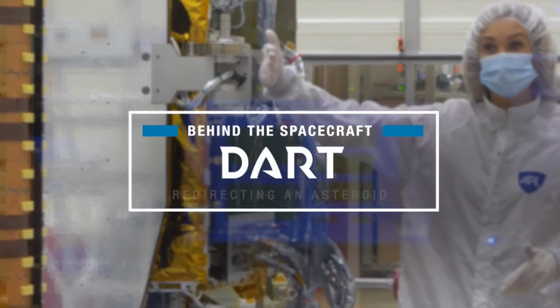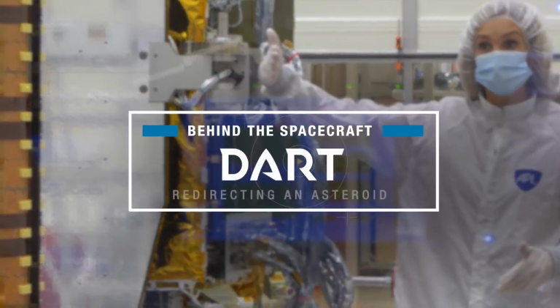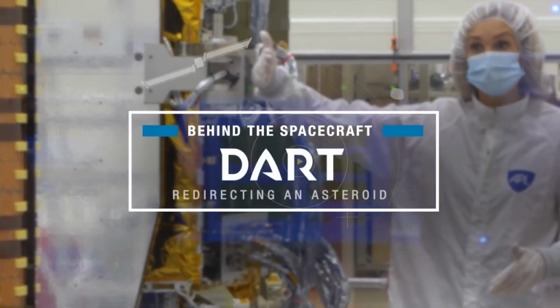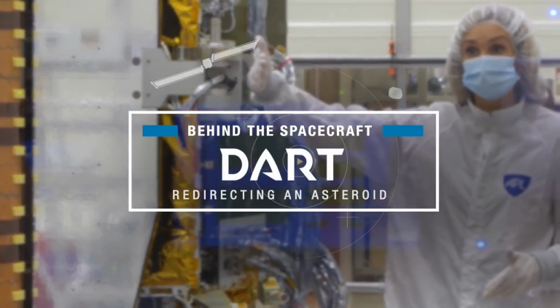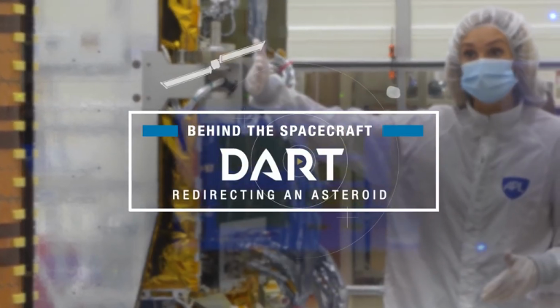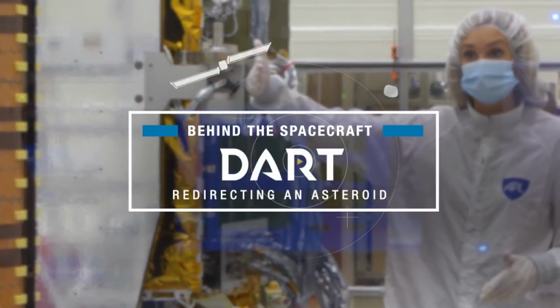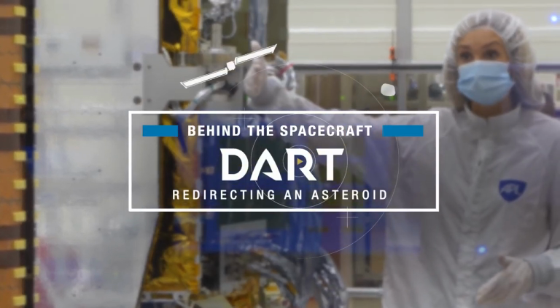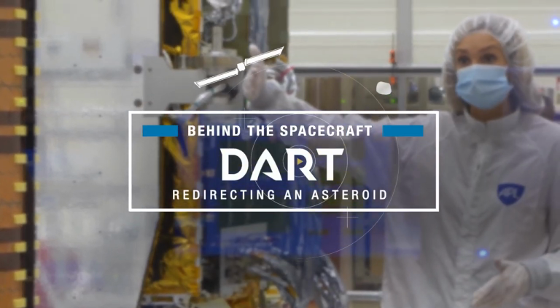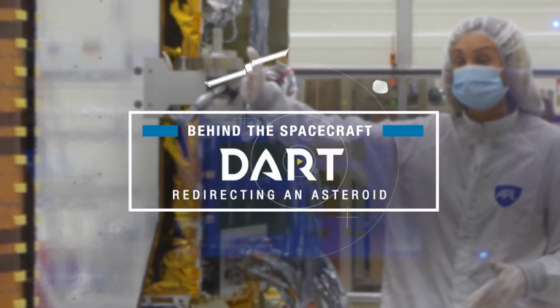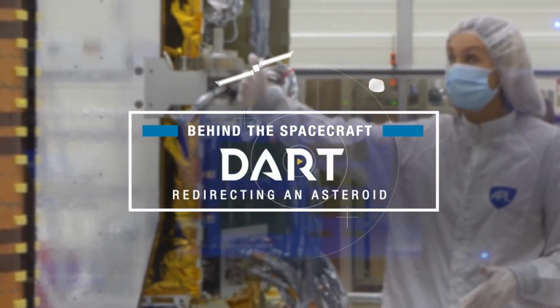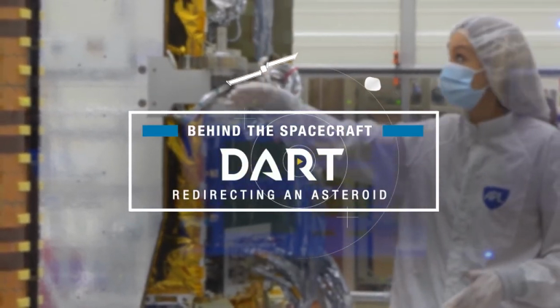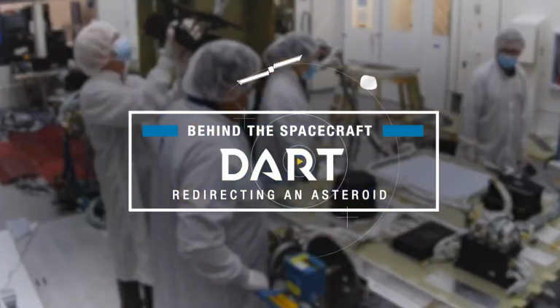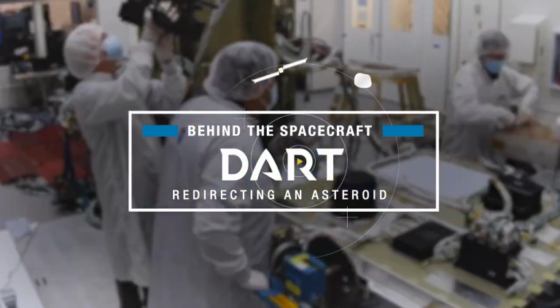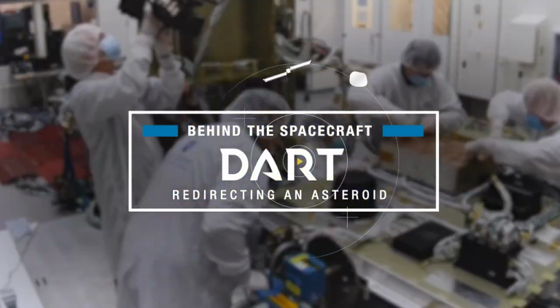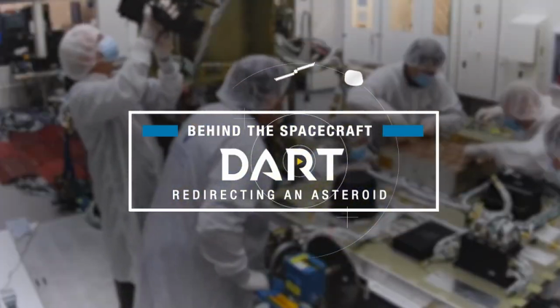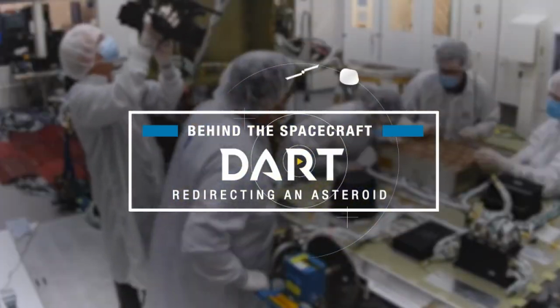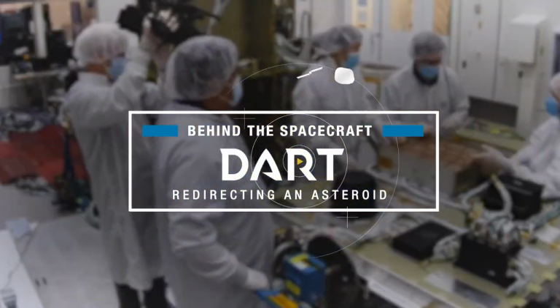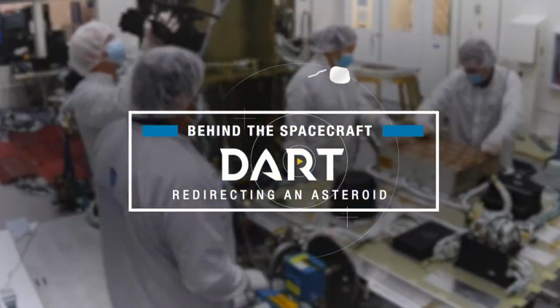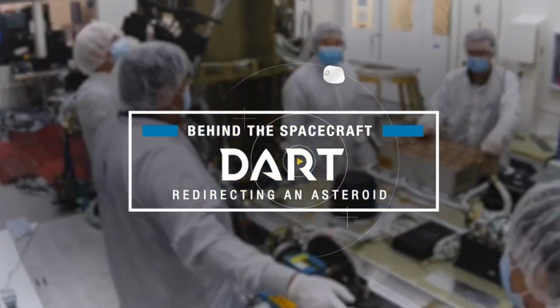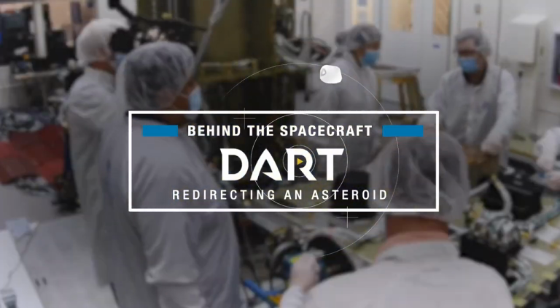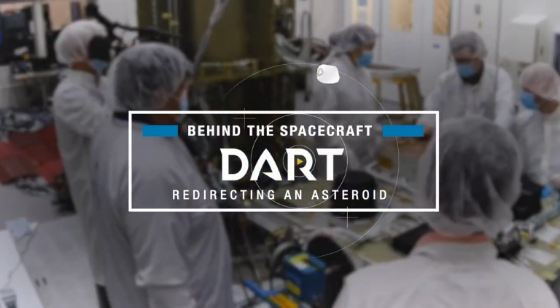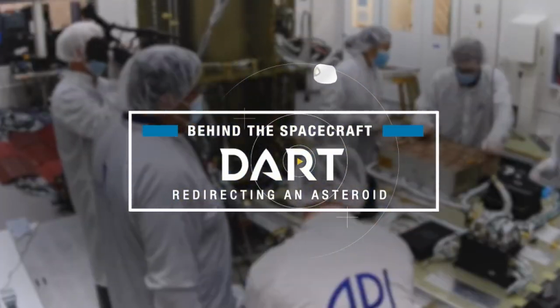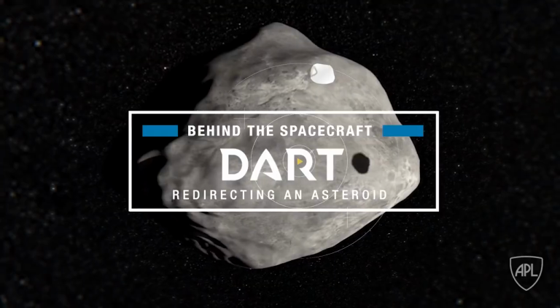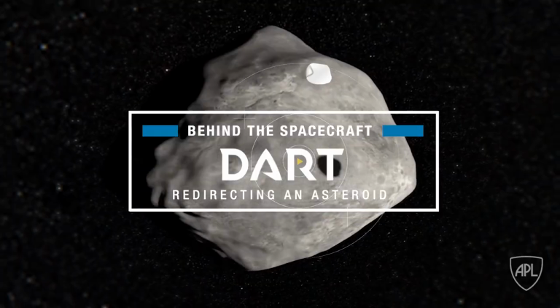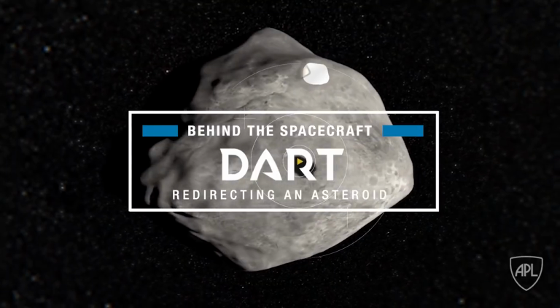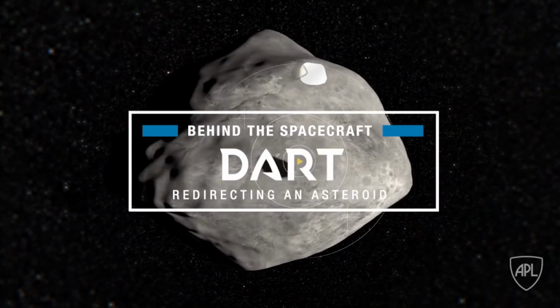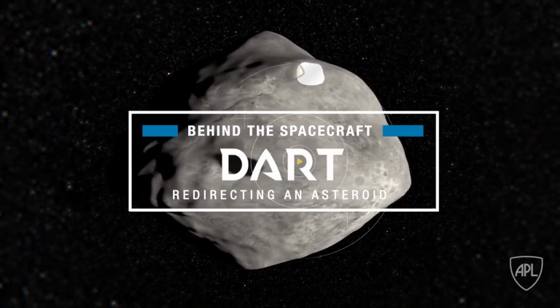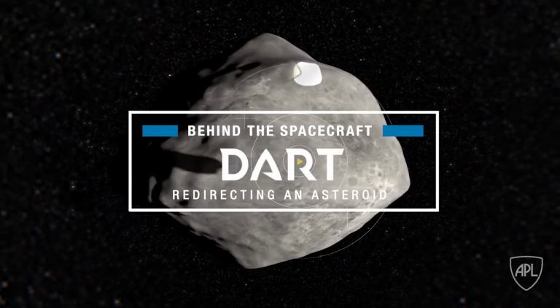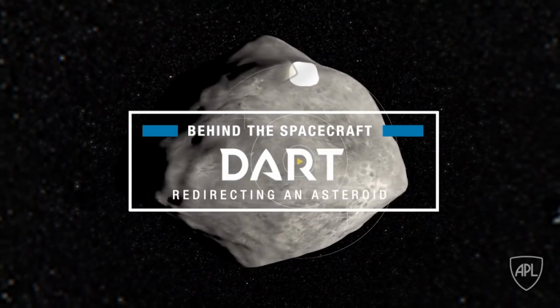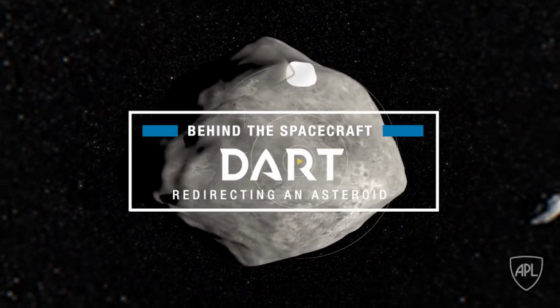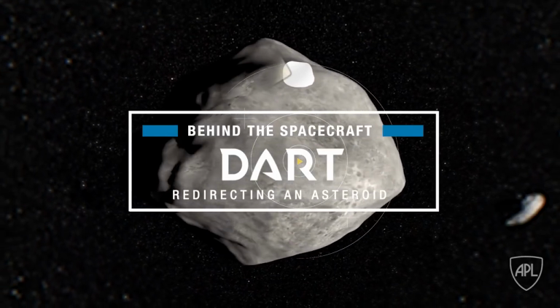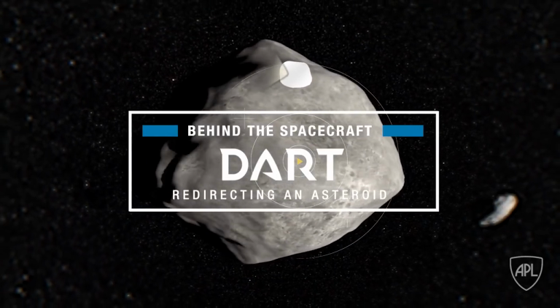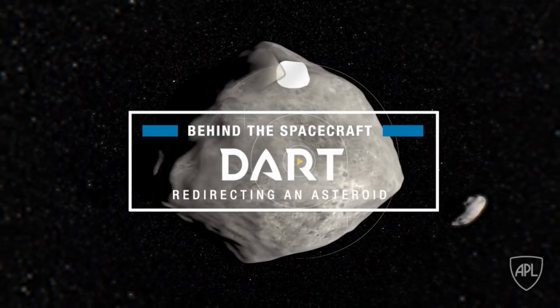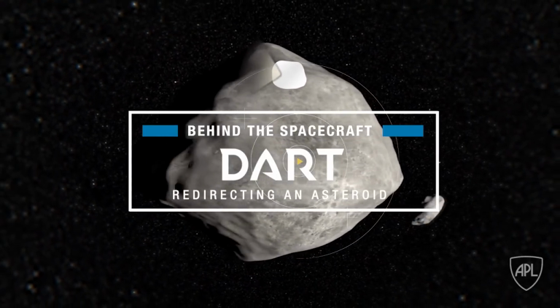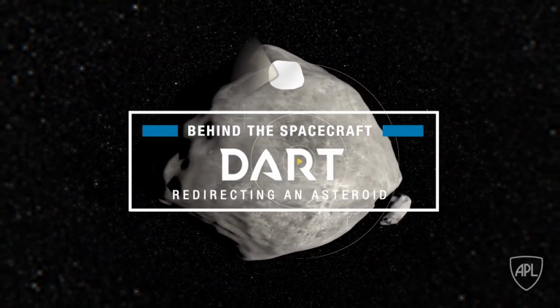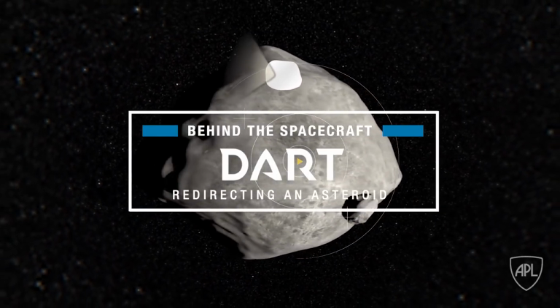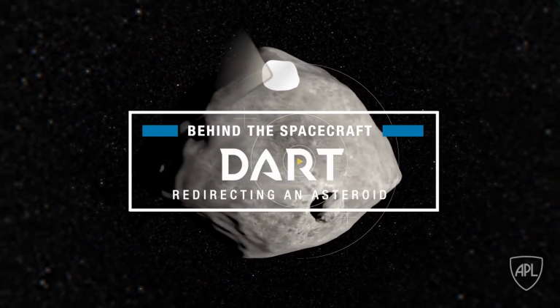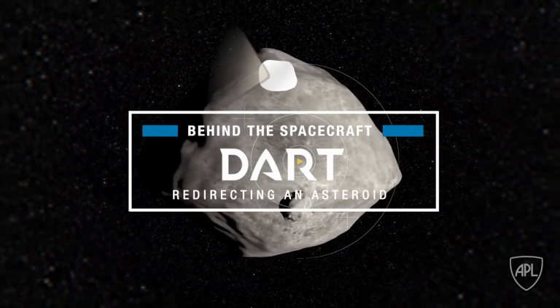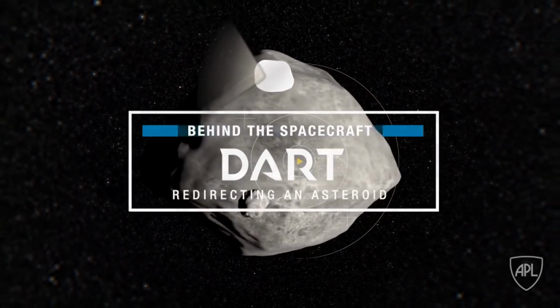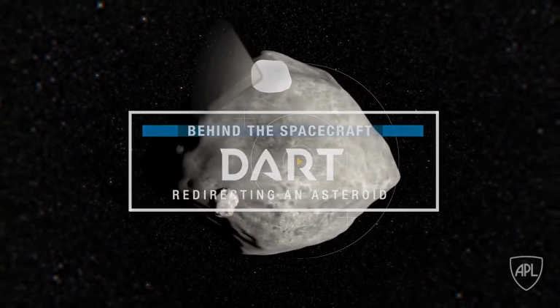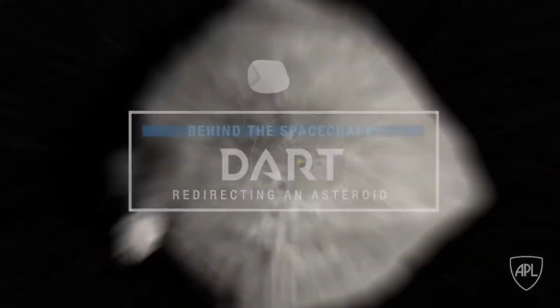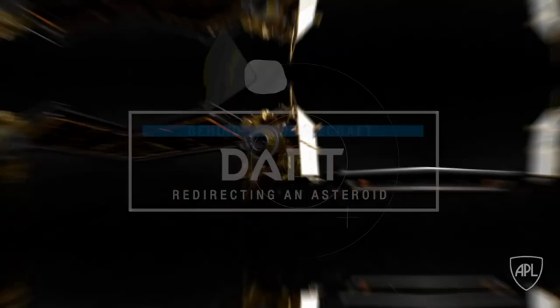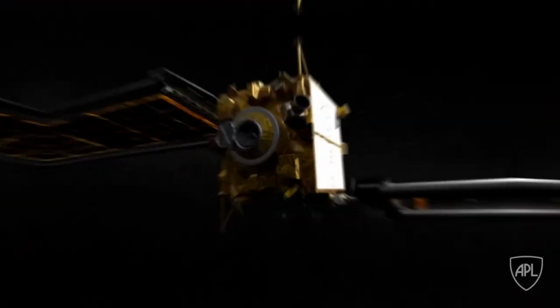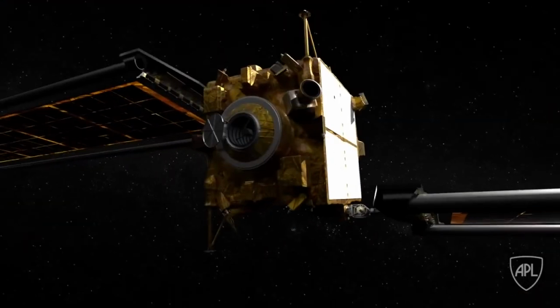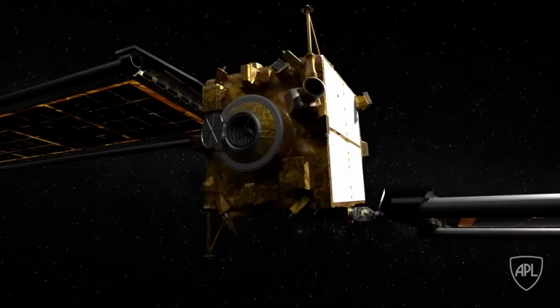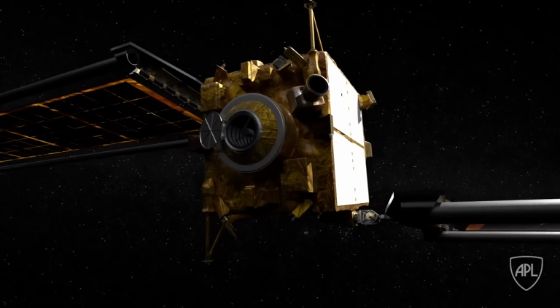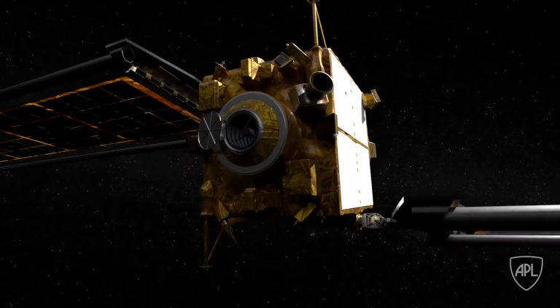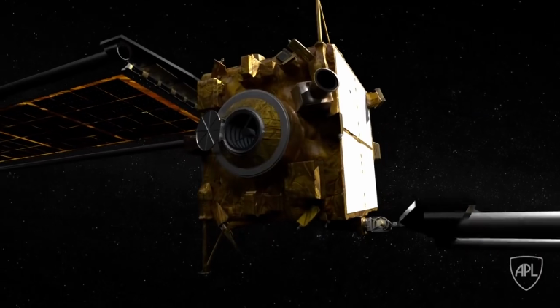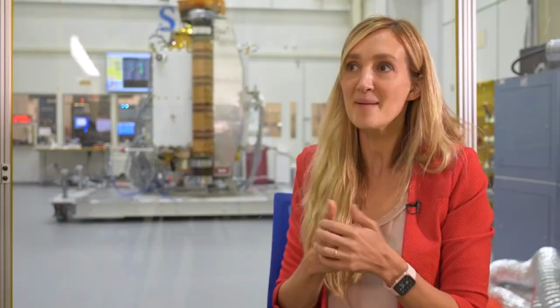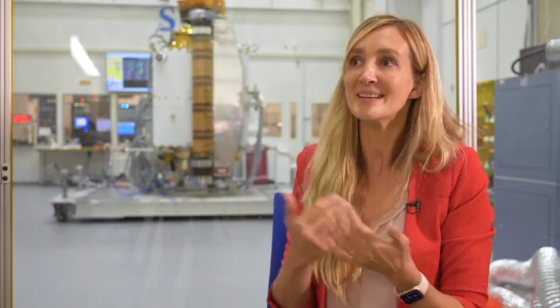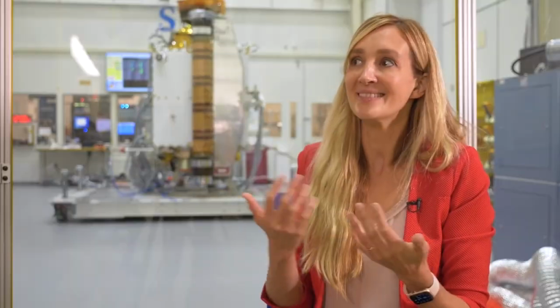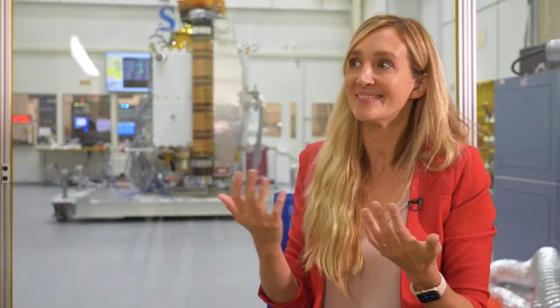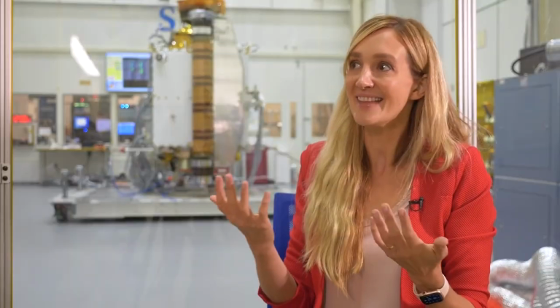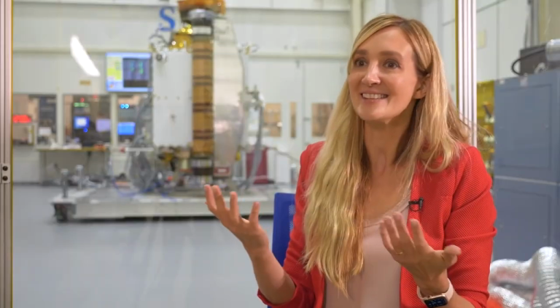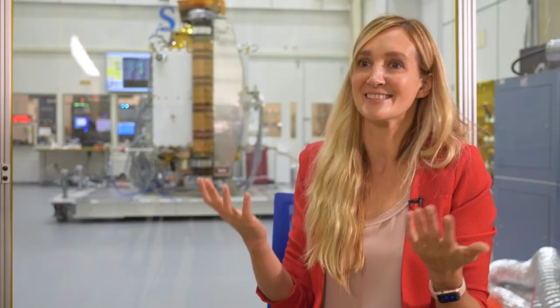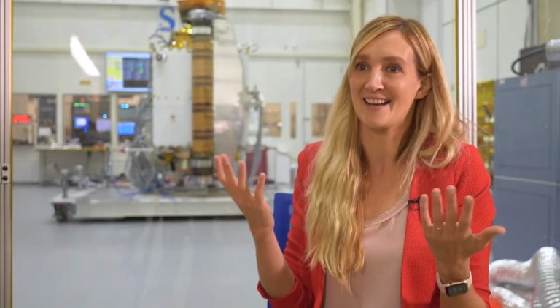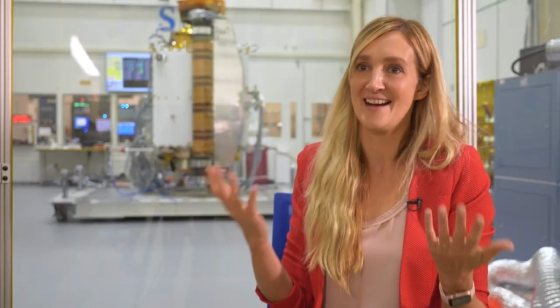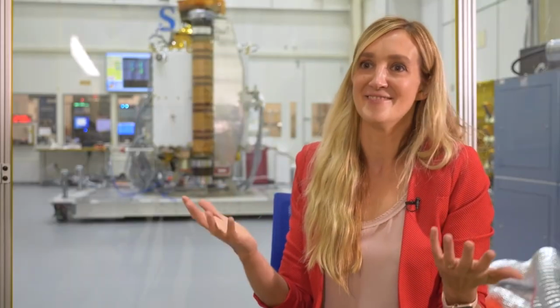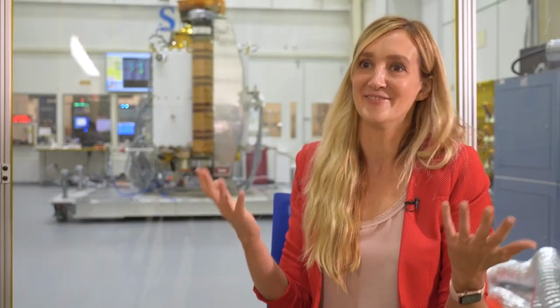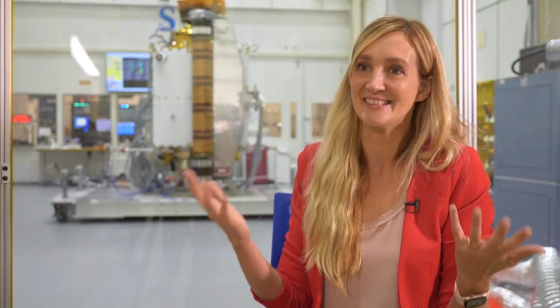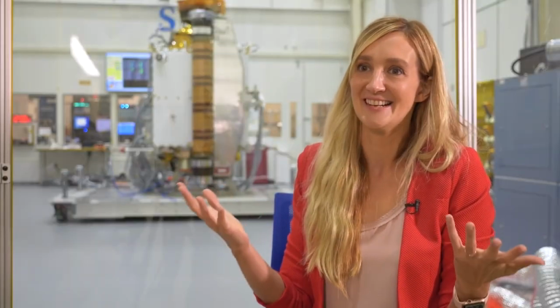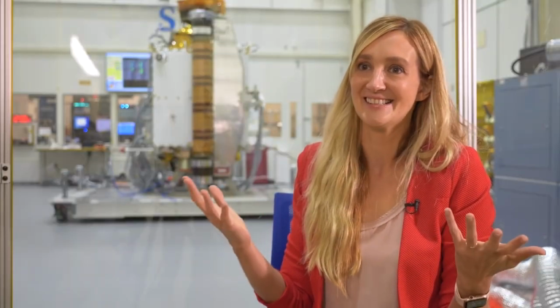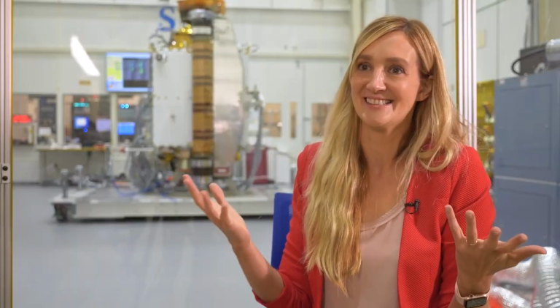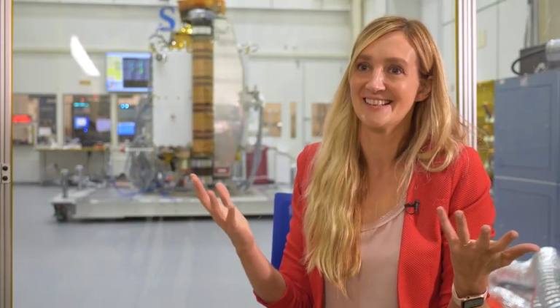In case there was an asteroid coming towards Earth and you're there, you can actually stop it? I mean, that's kind of fantastic.